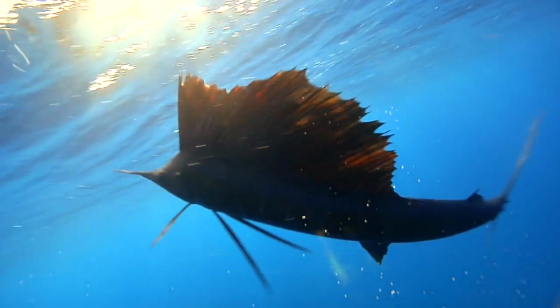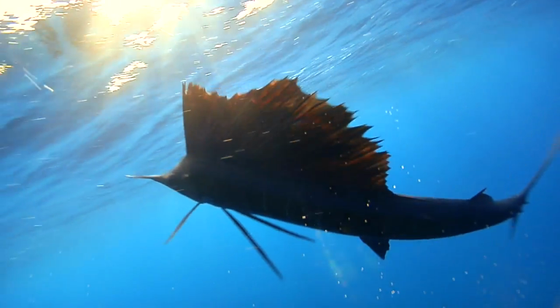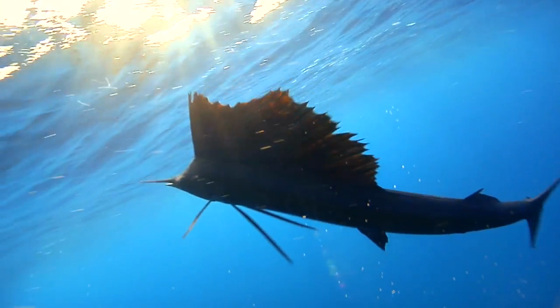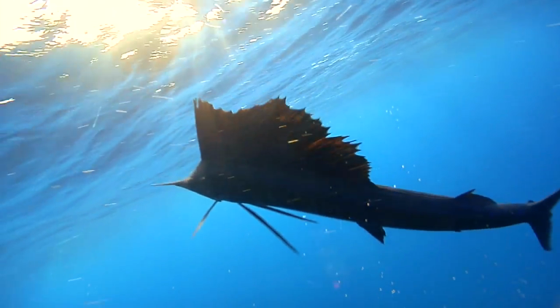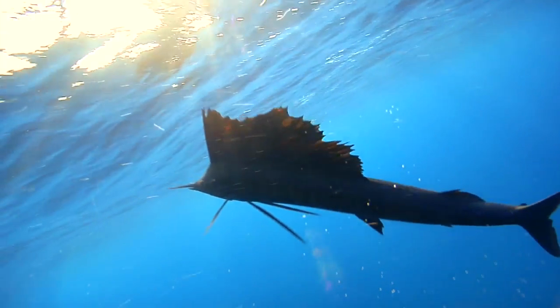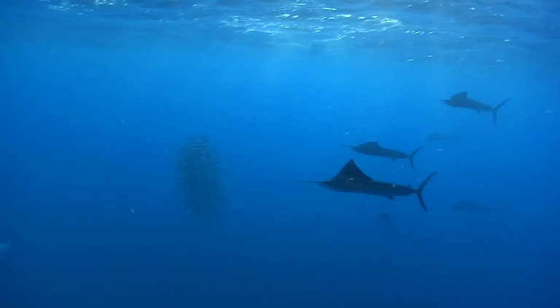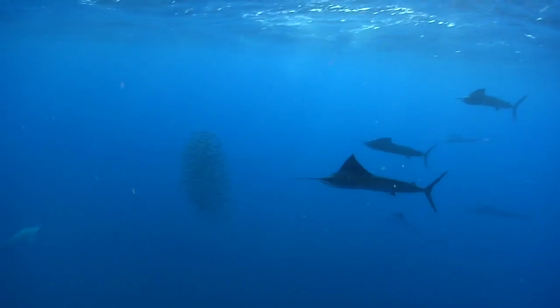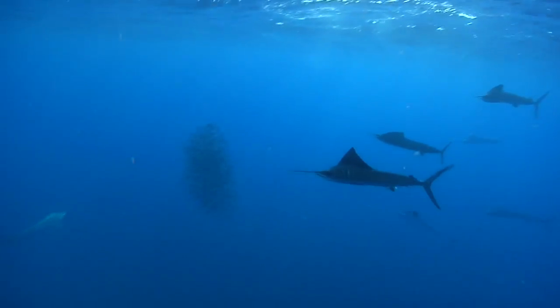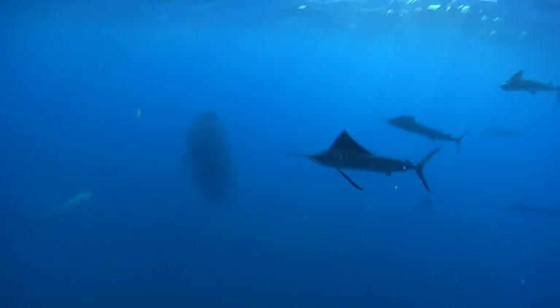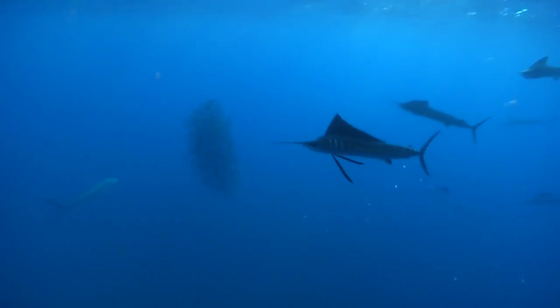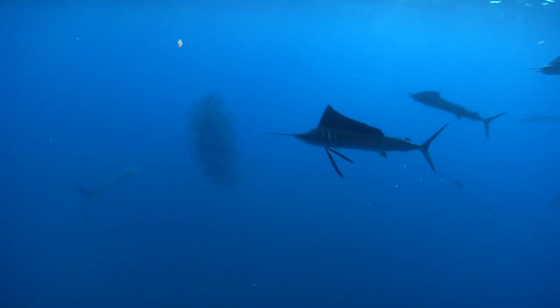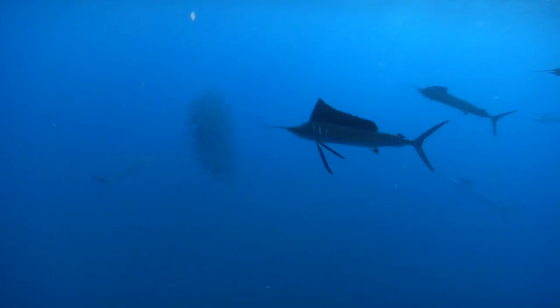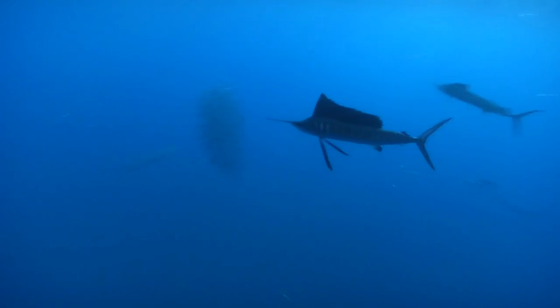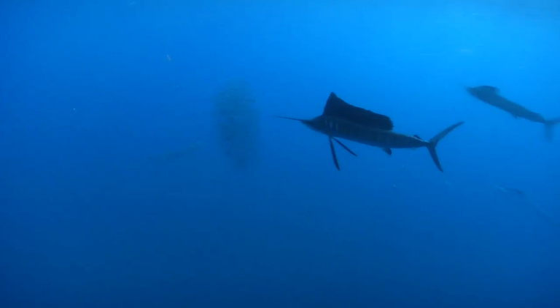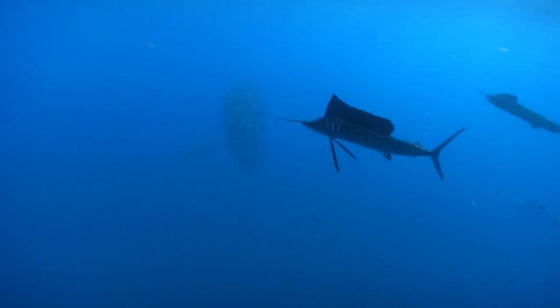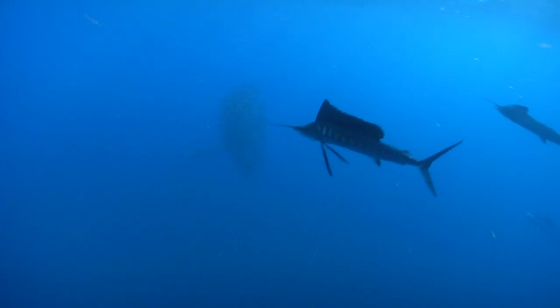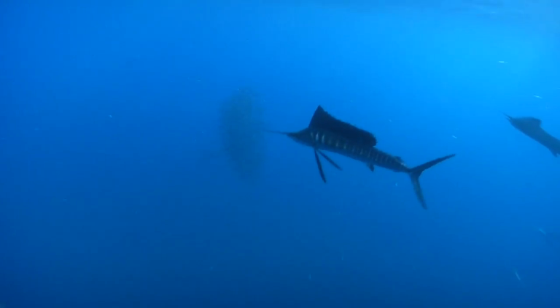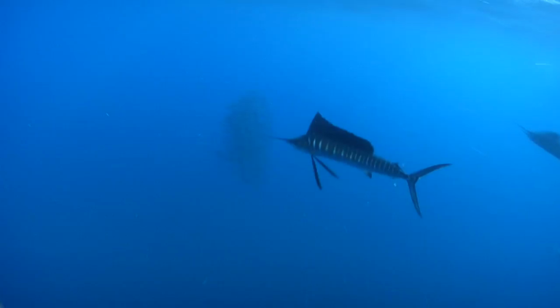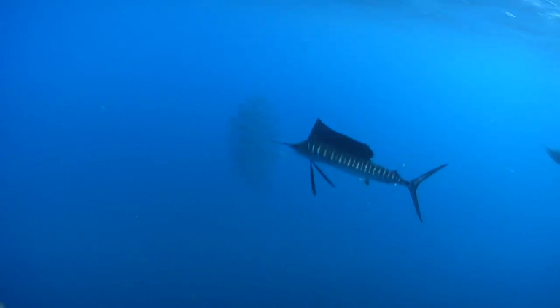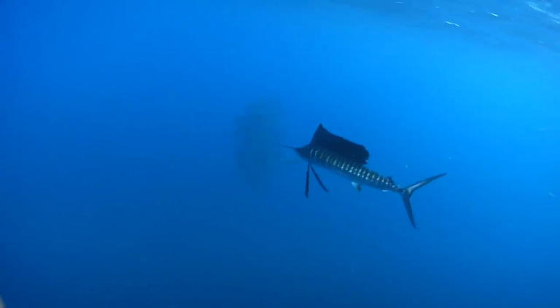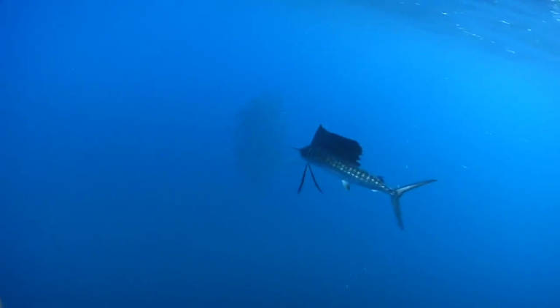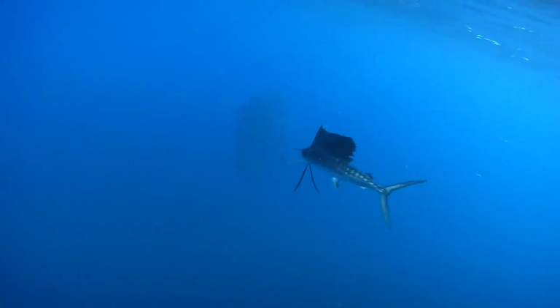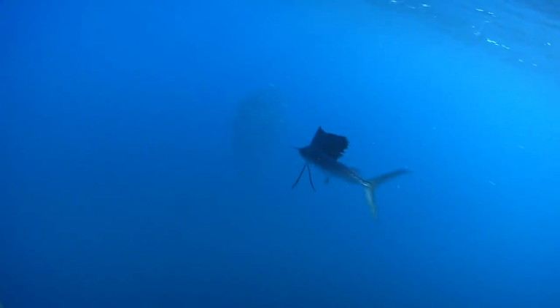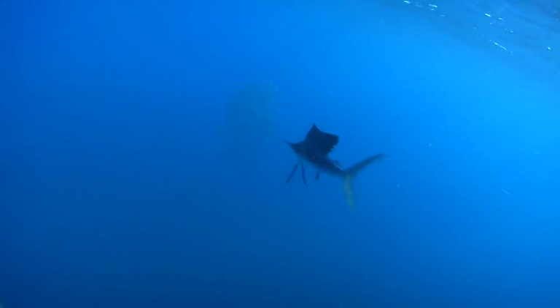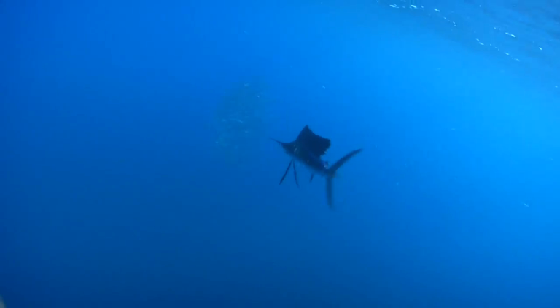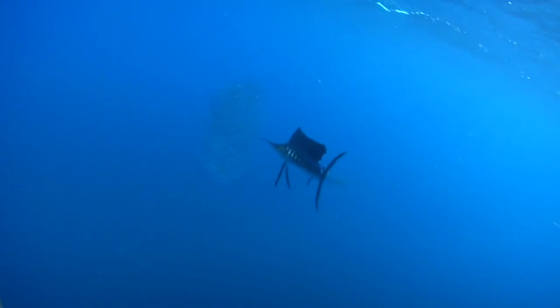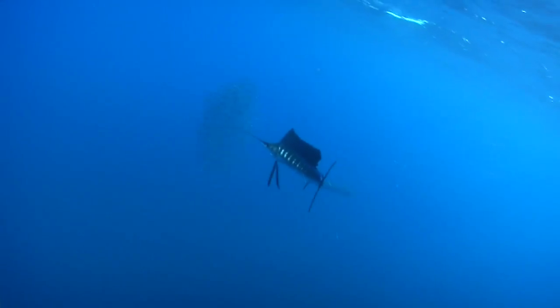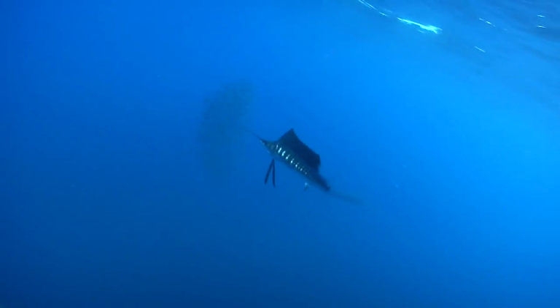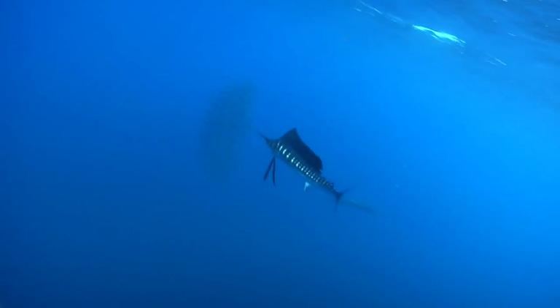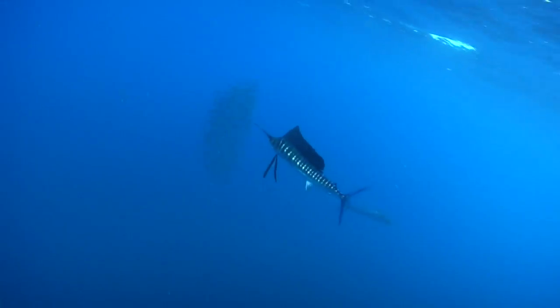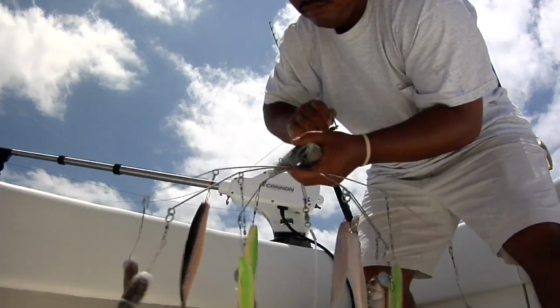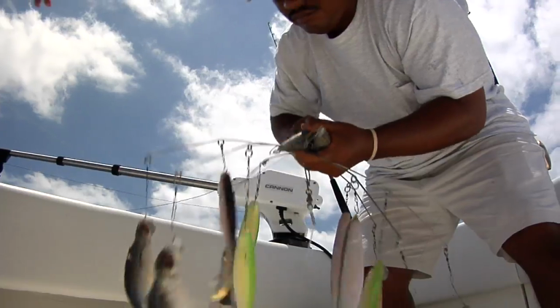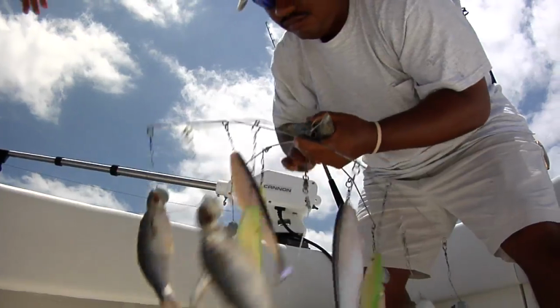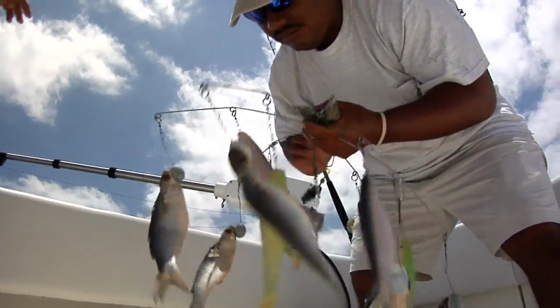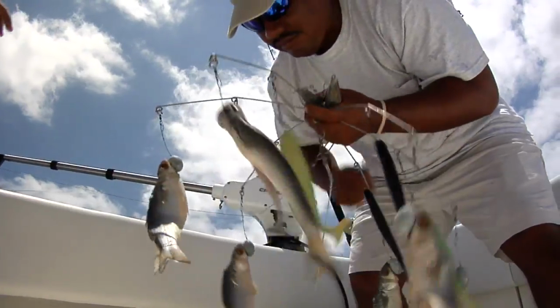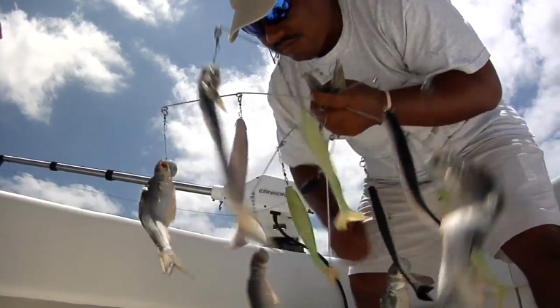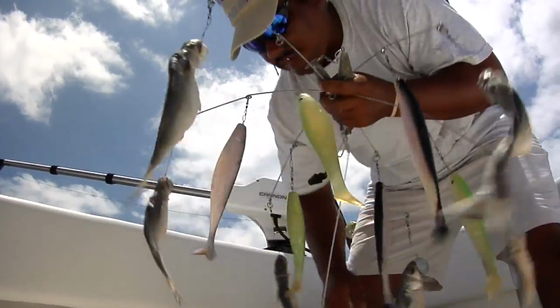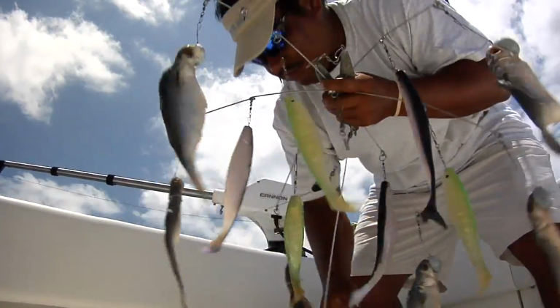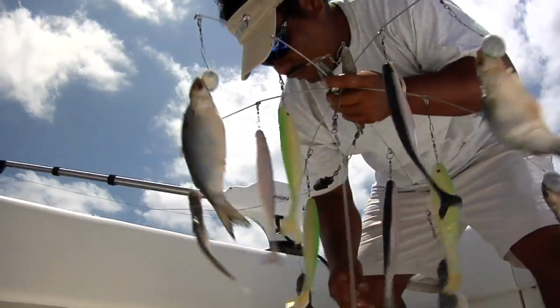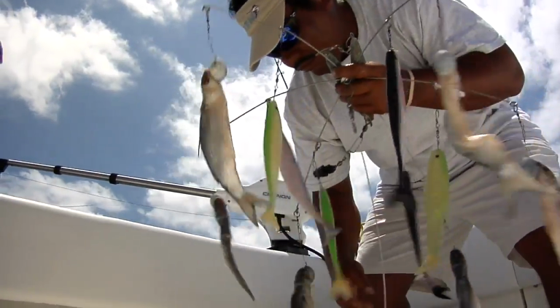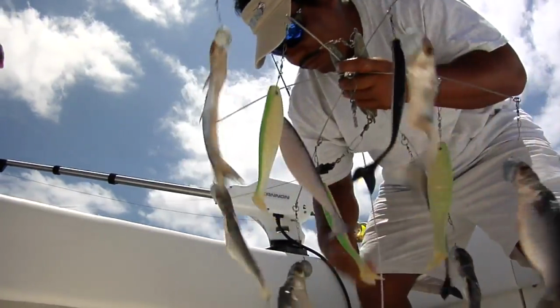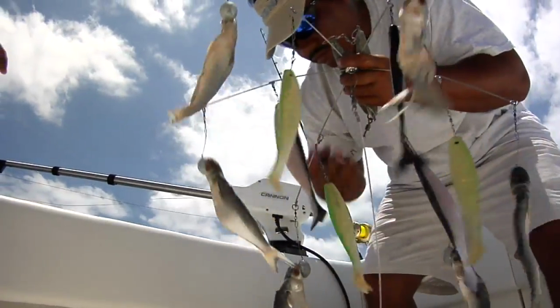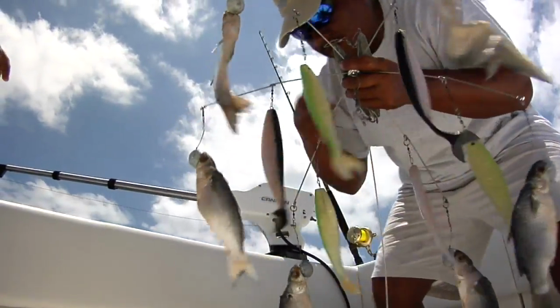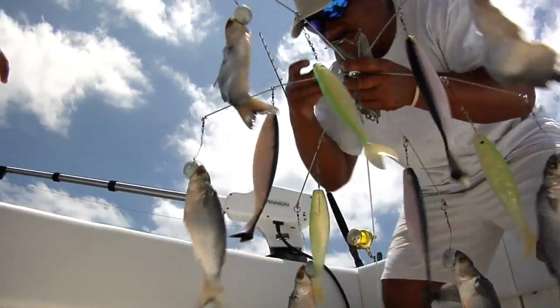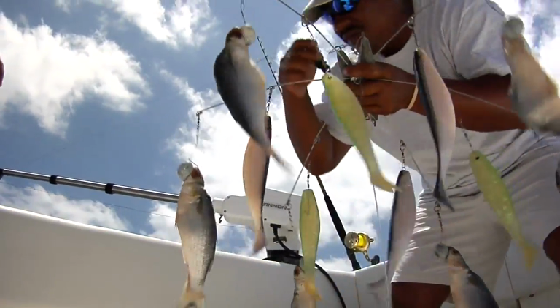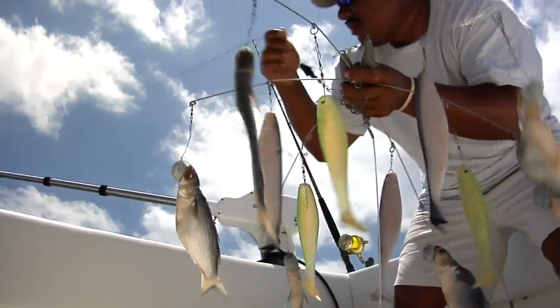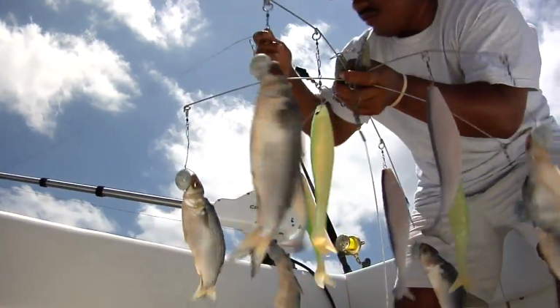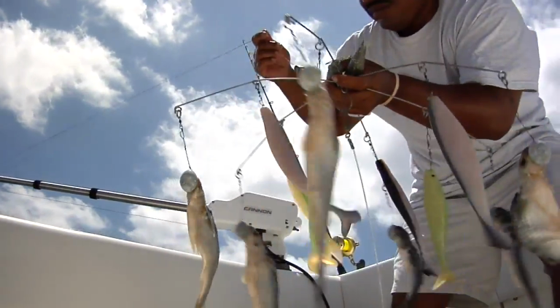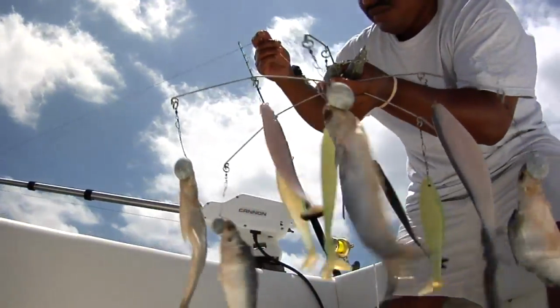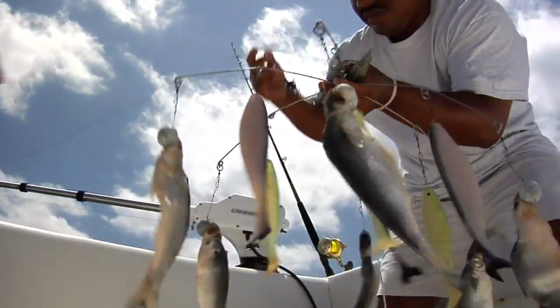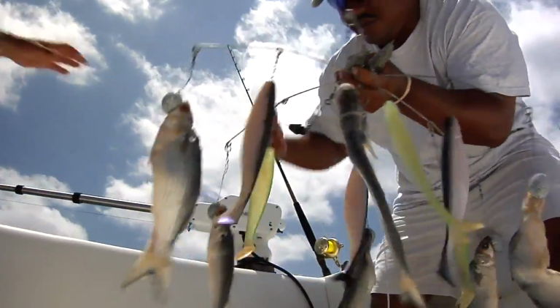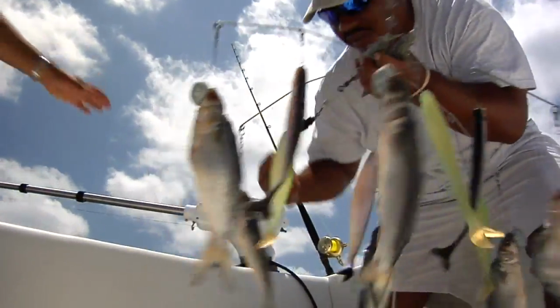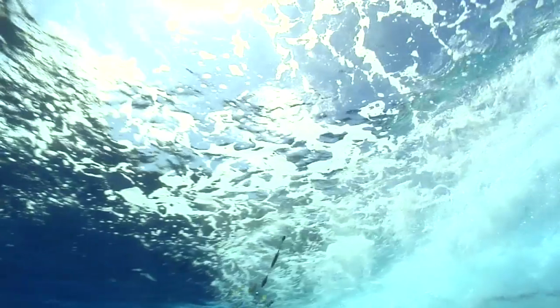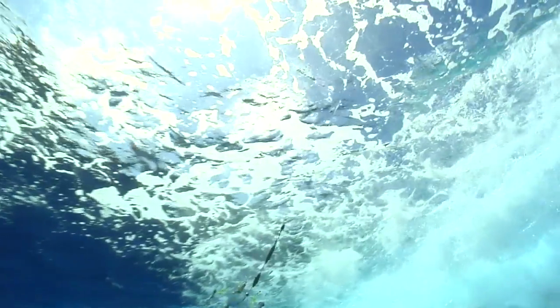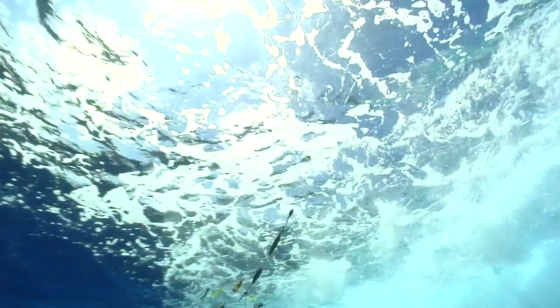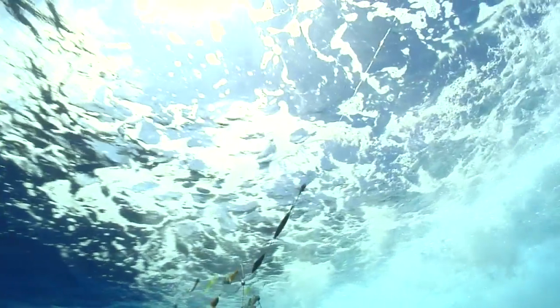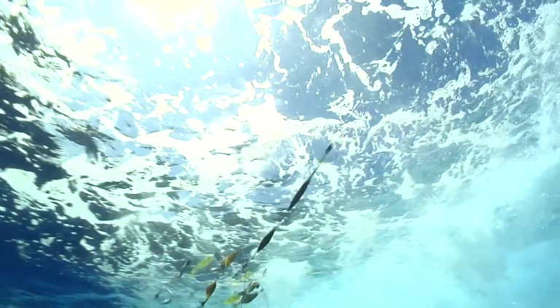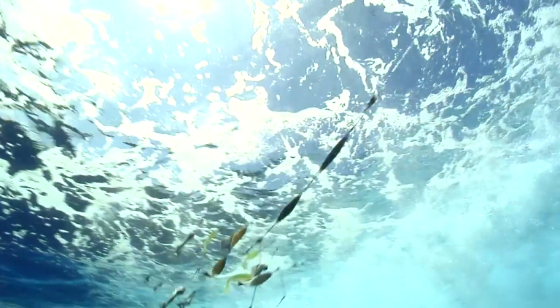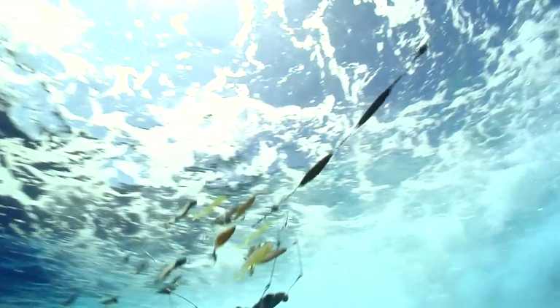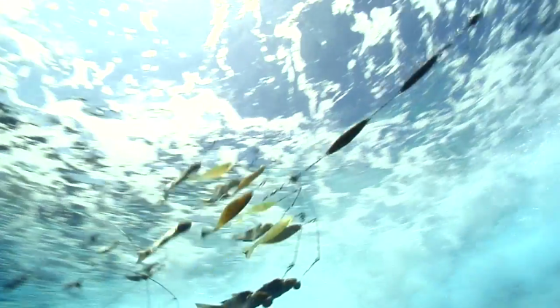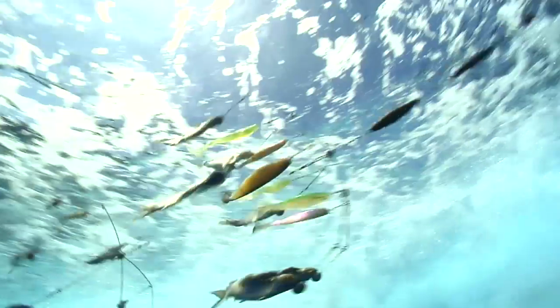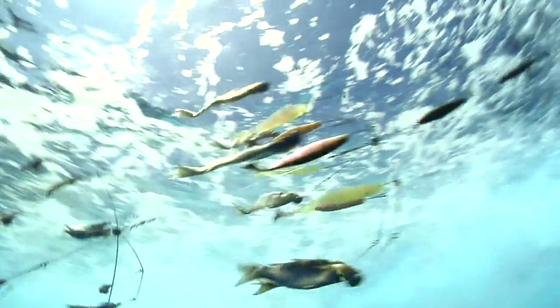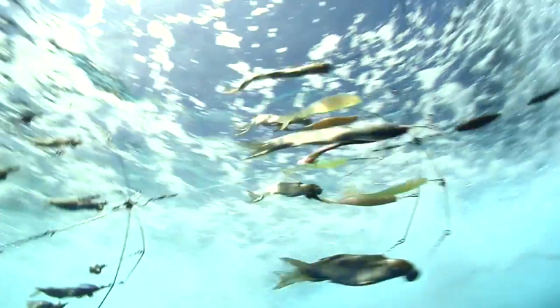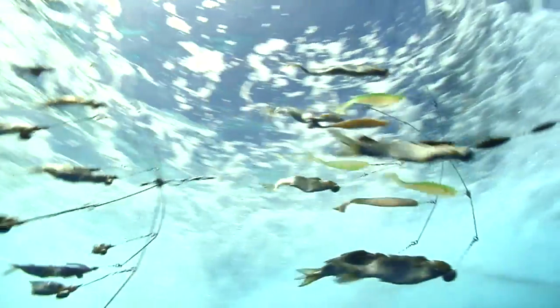Understanding this kind of behavior and how locked in those sailfish are to bait pods can help you as a fisherman figure out the best way to catch them.